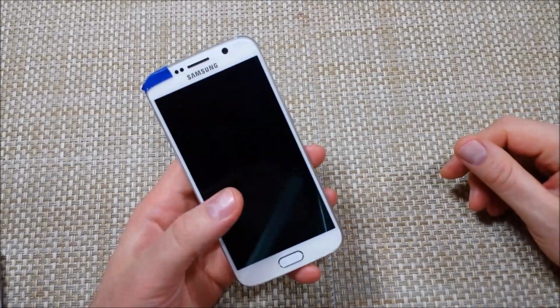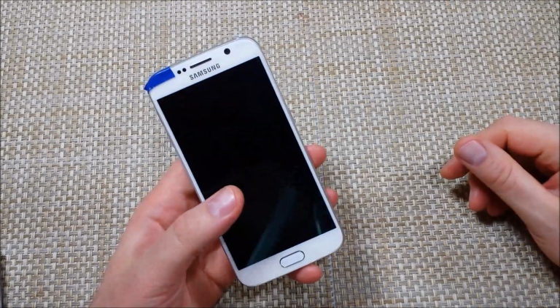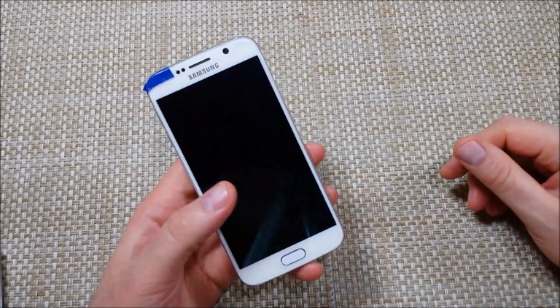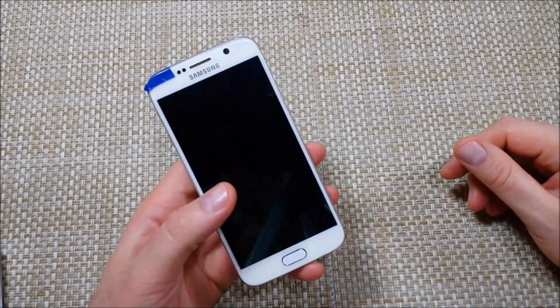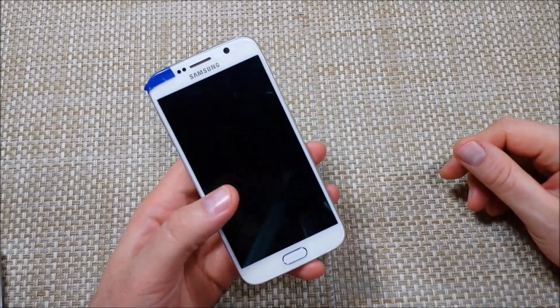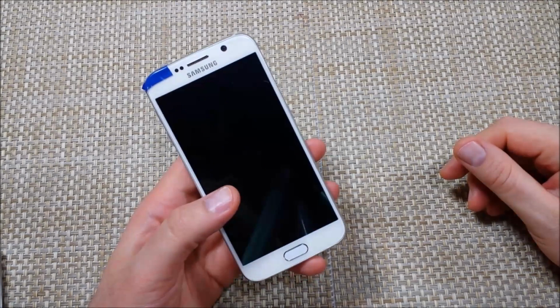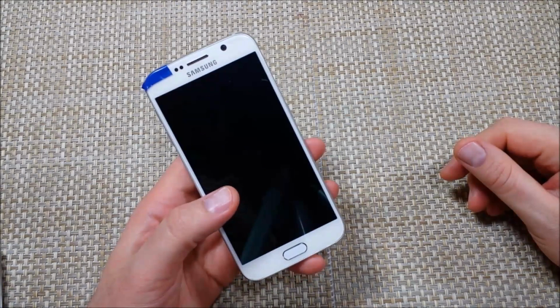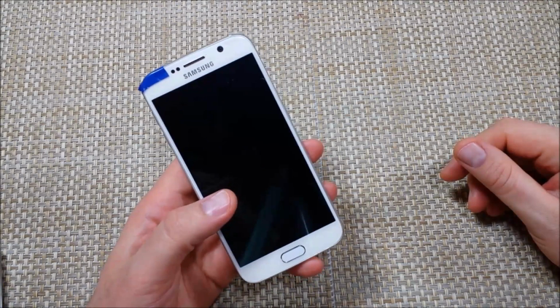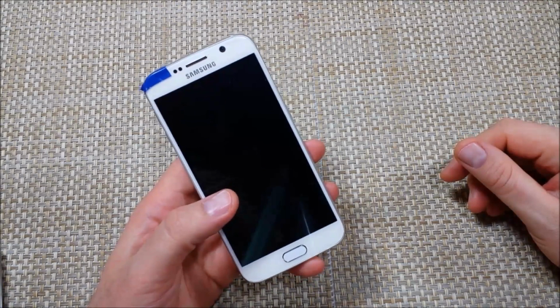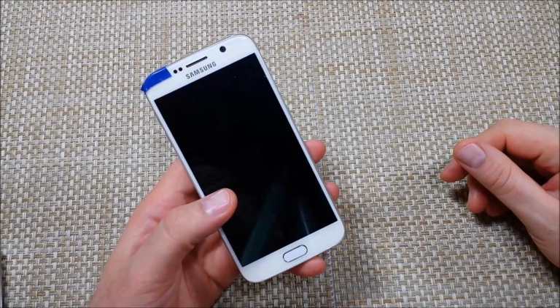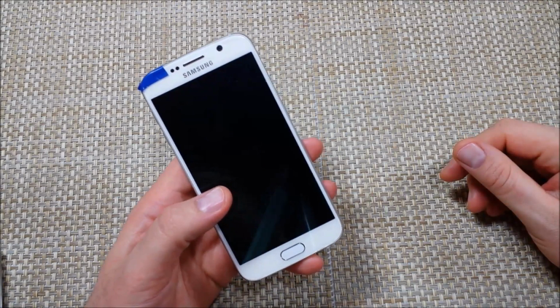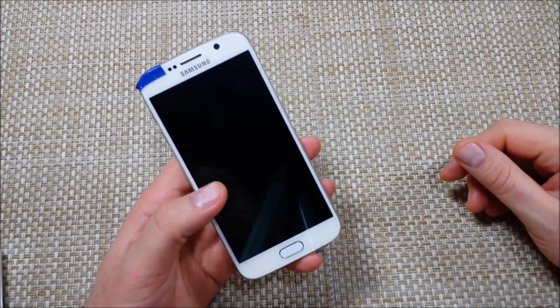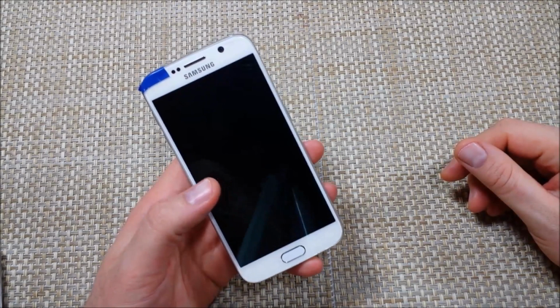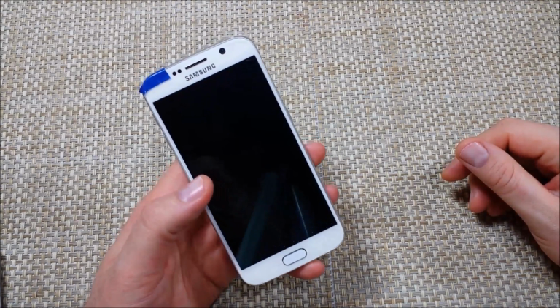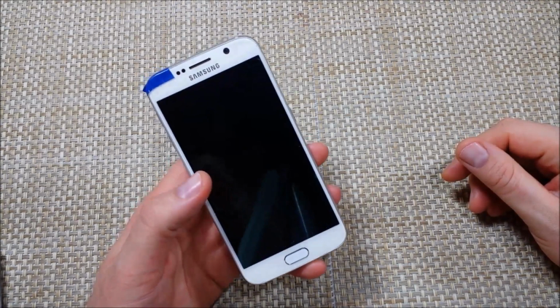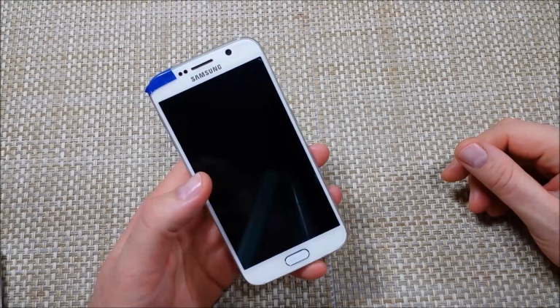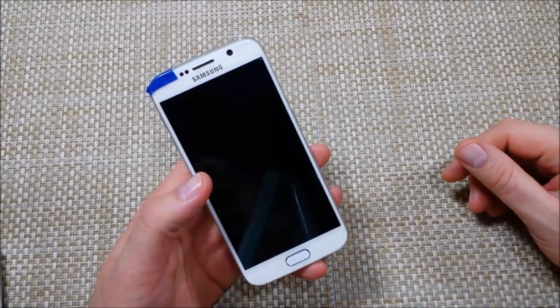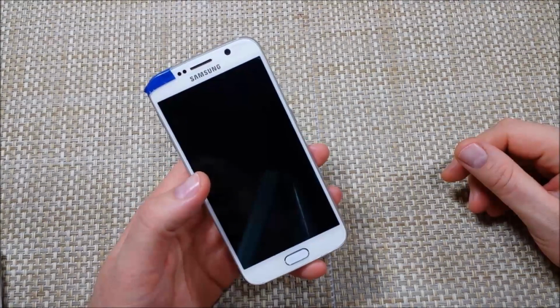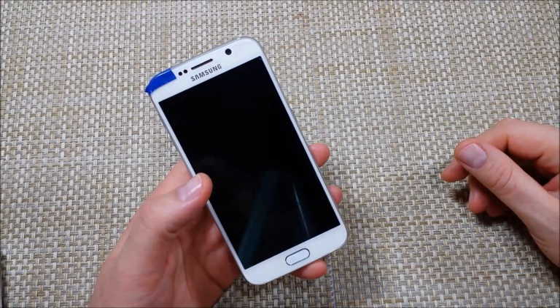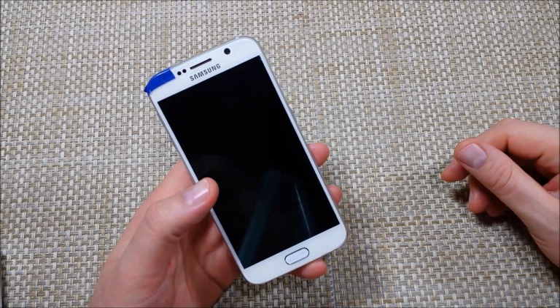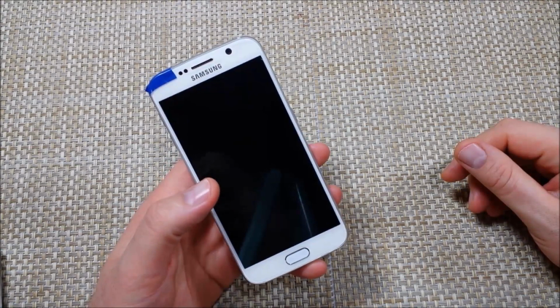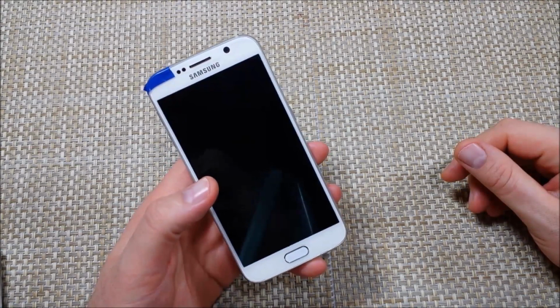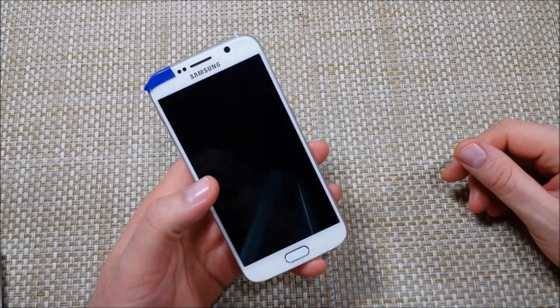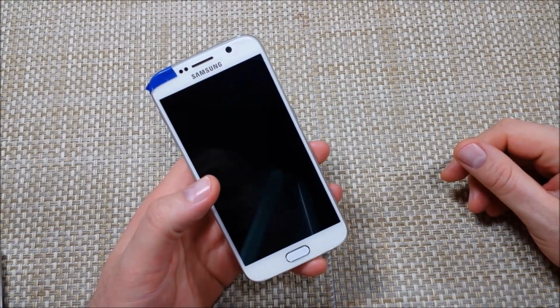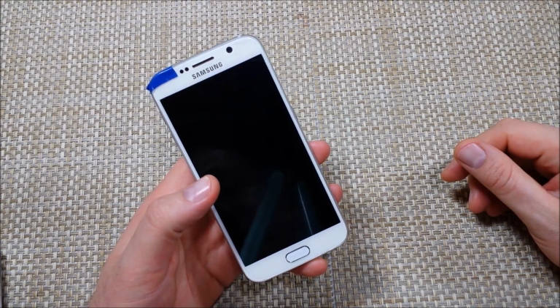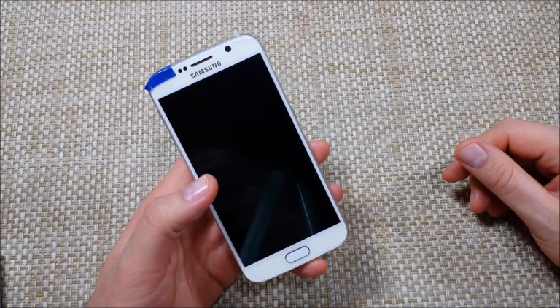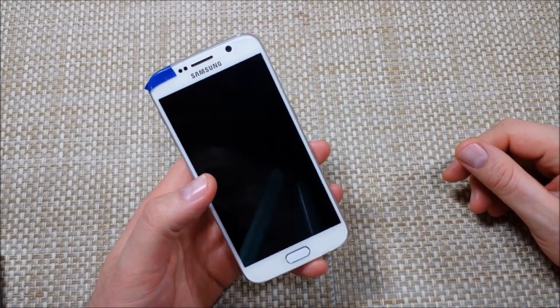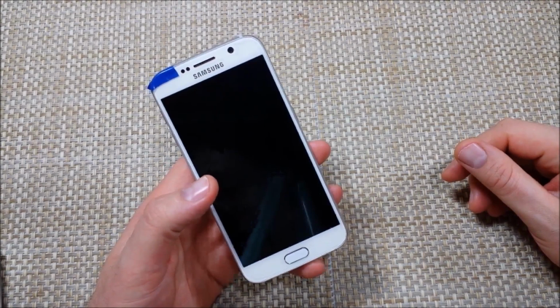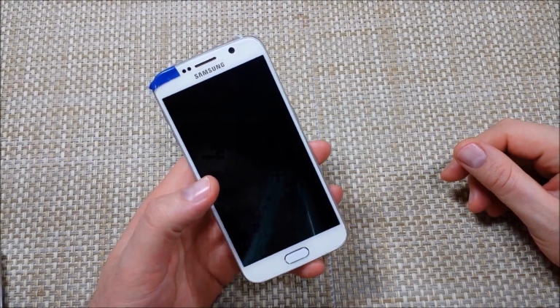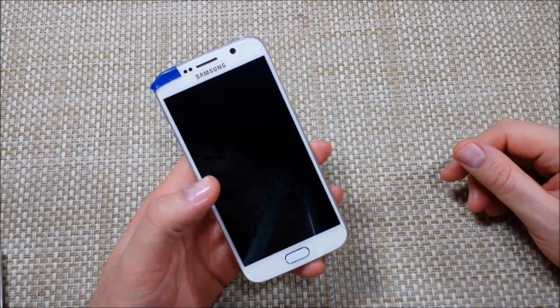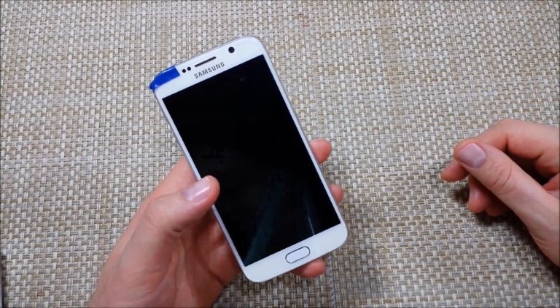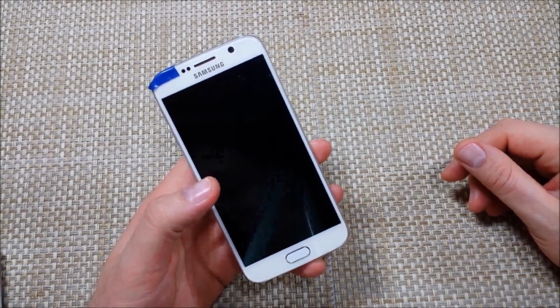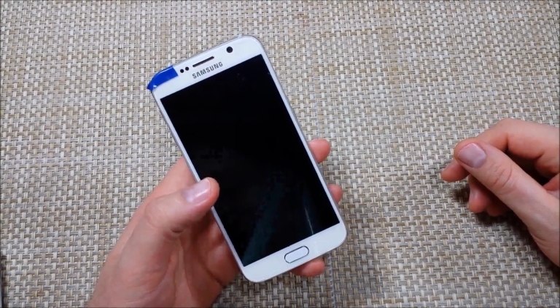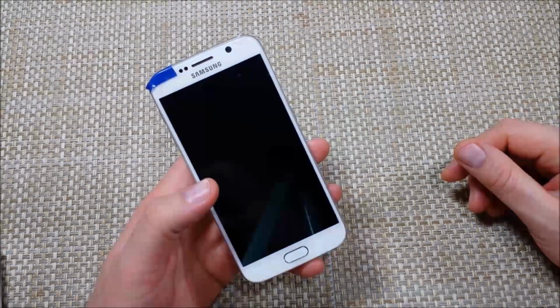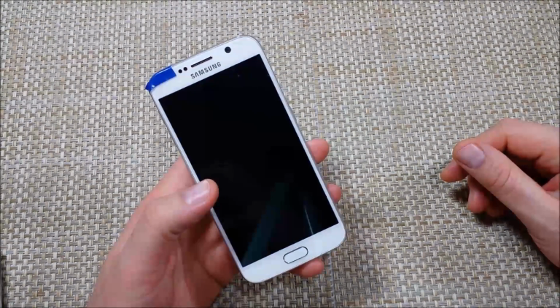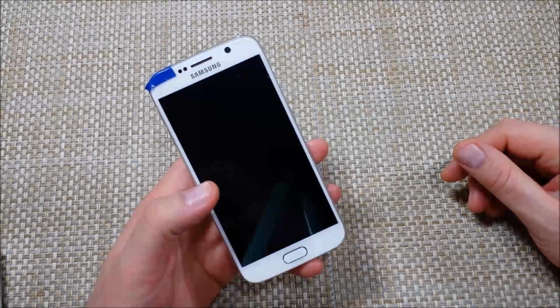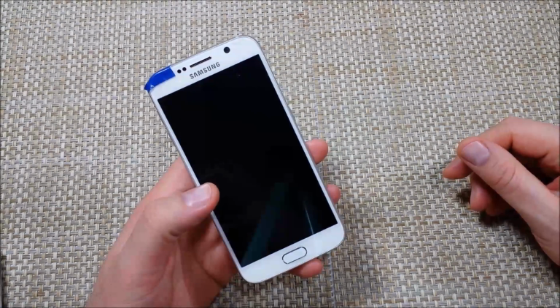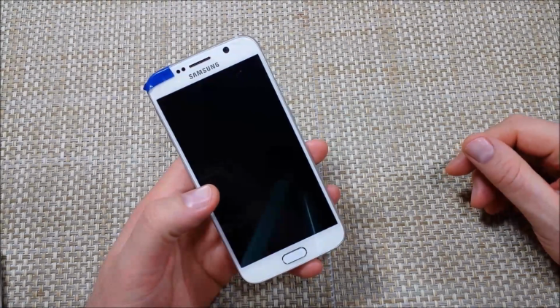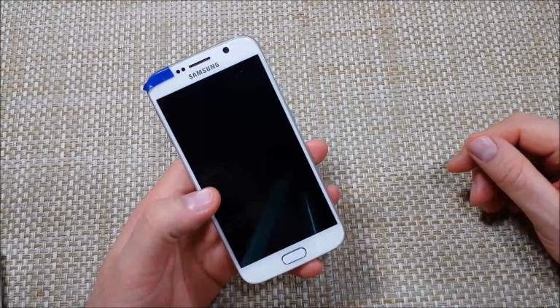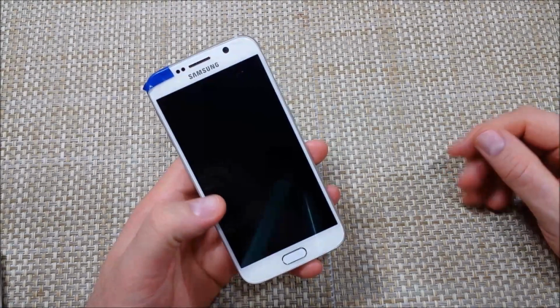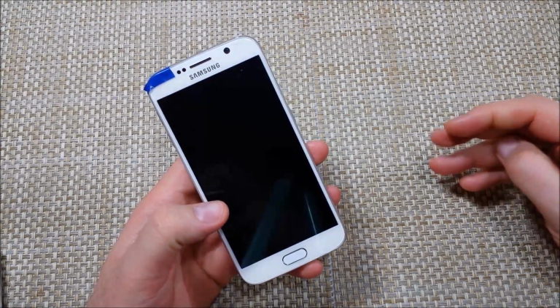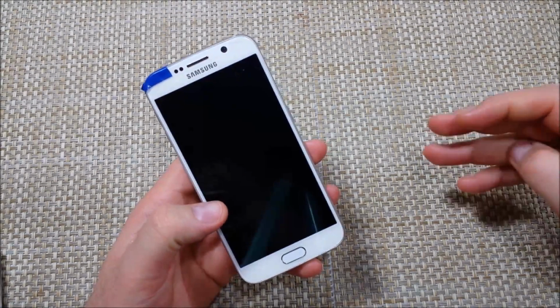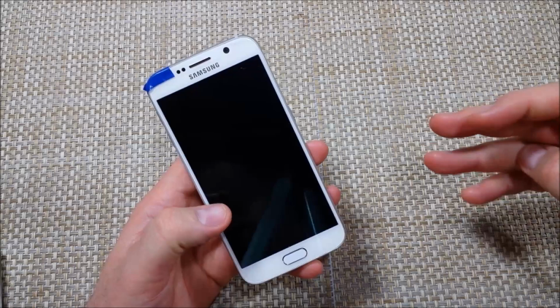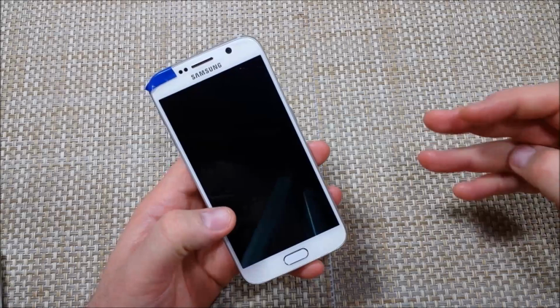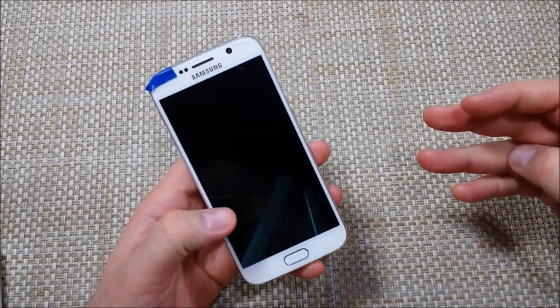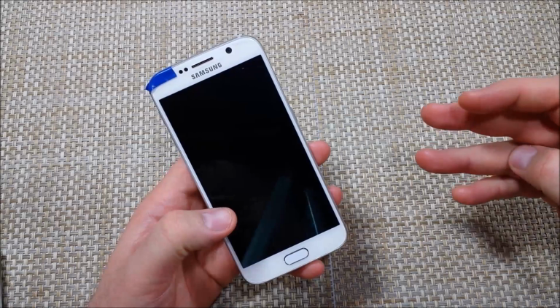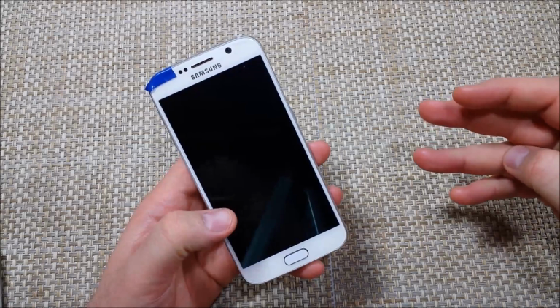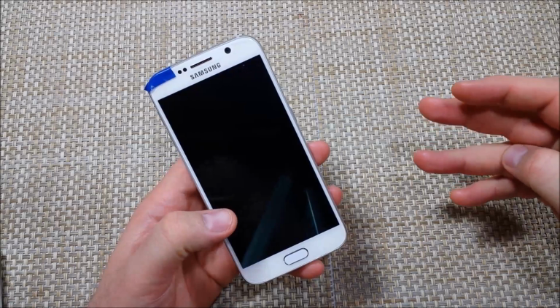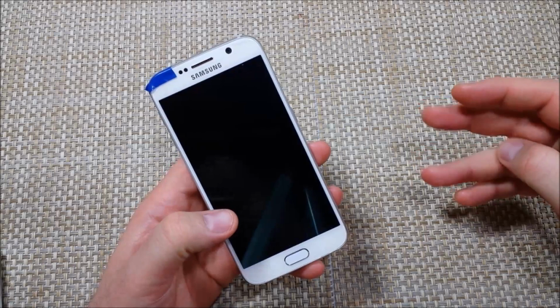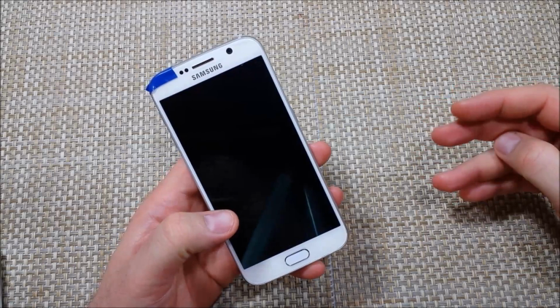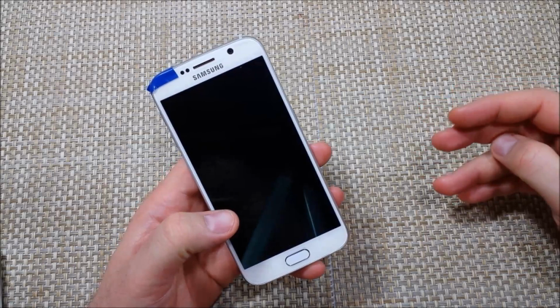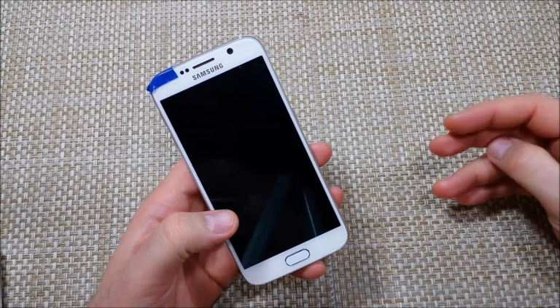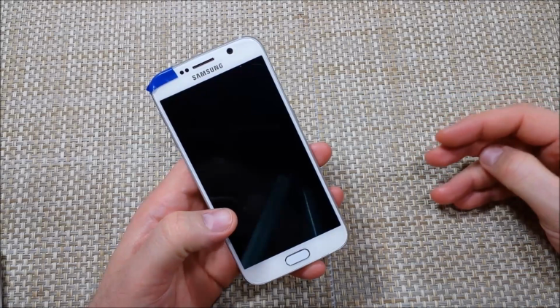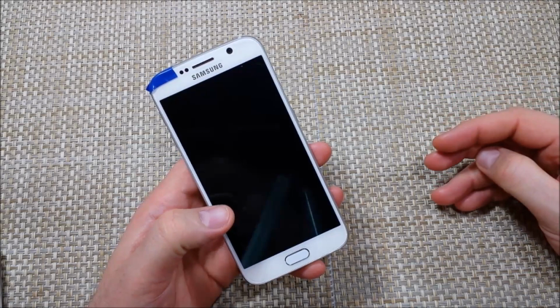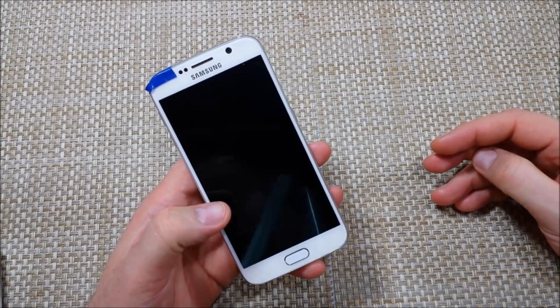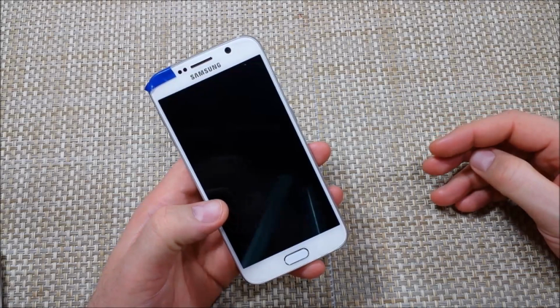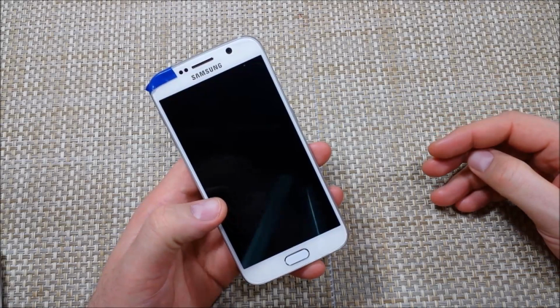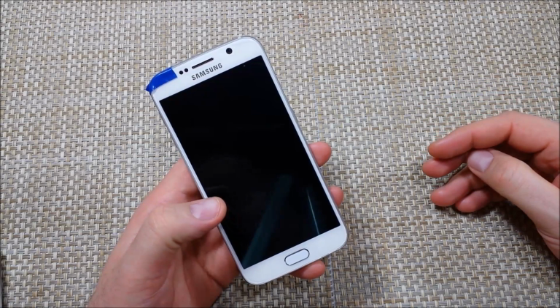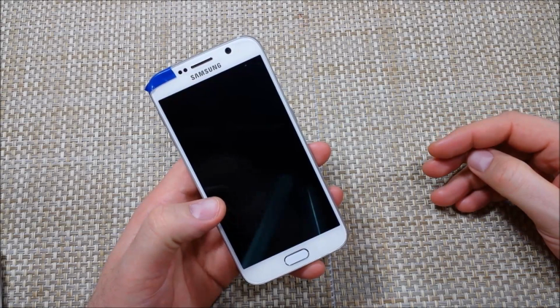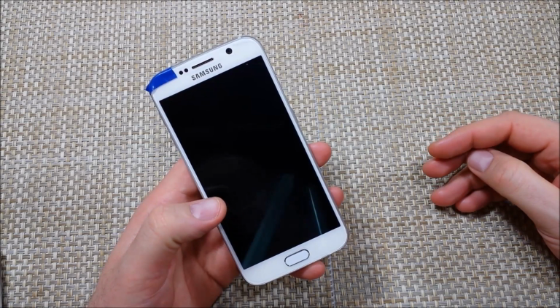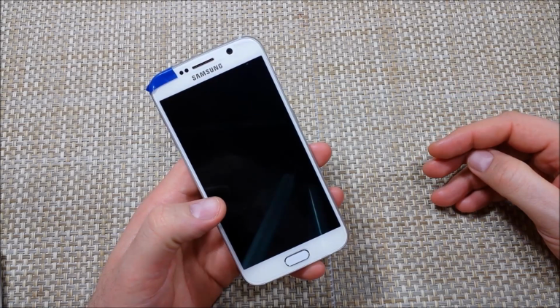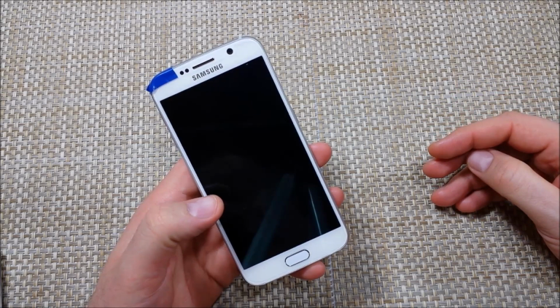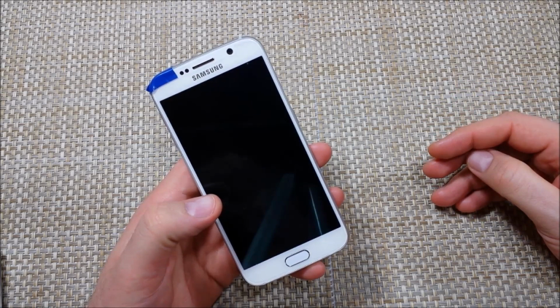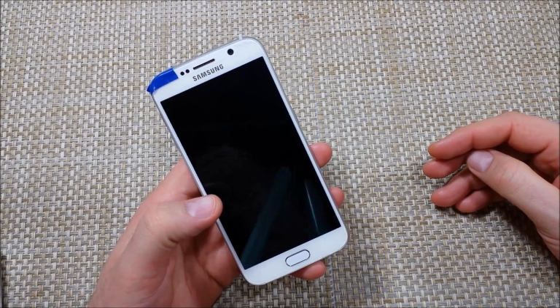Hey everybody, this is a quick informational video. I got the Samsung Galaxy S6 and I'm going to show you three ways how you can put your phone into safe mode.